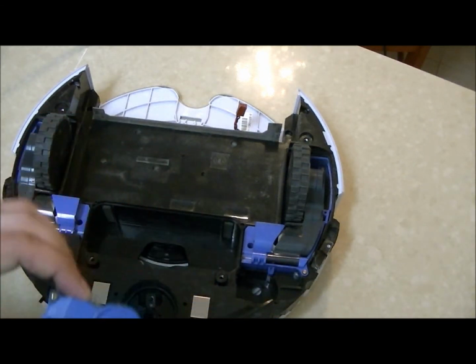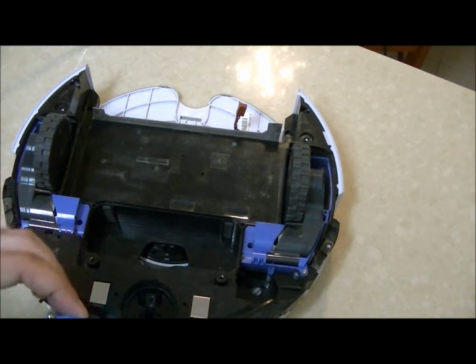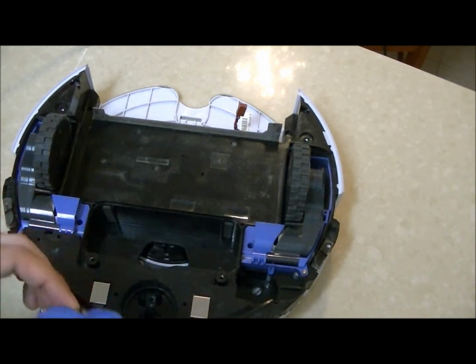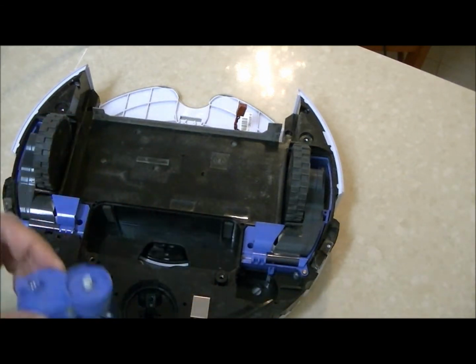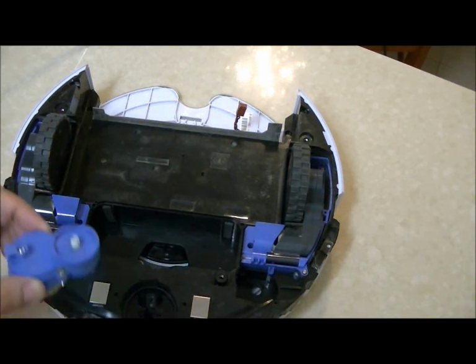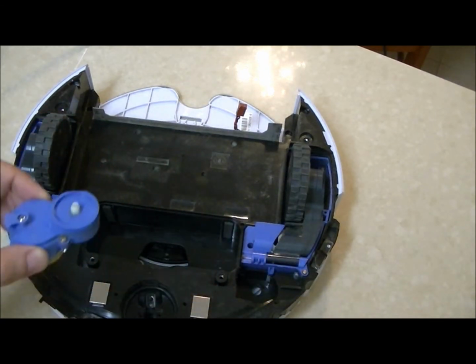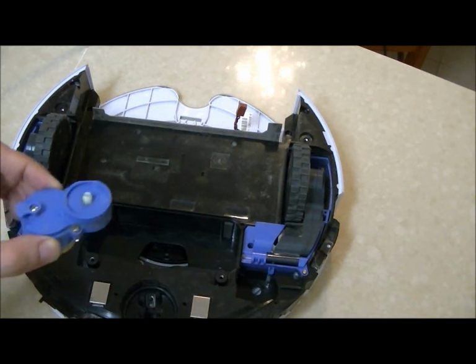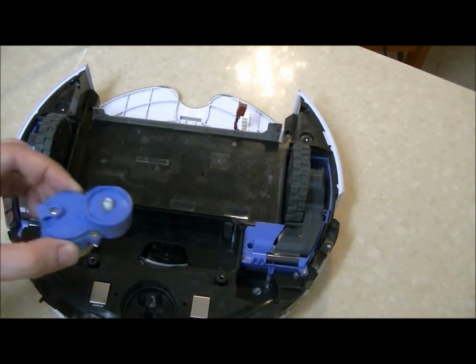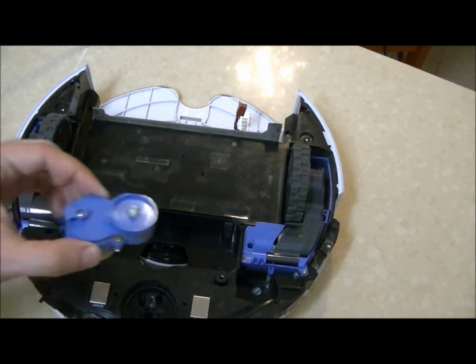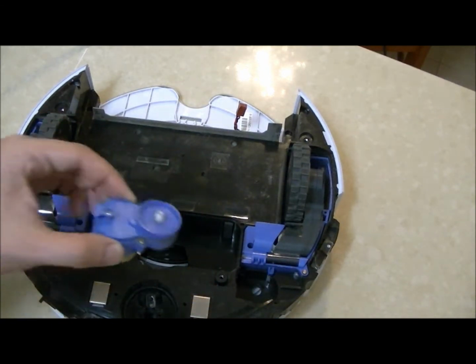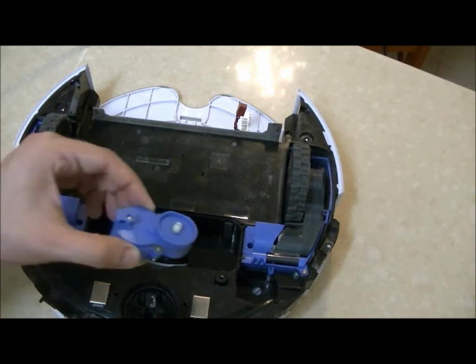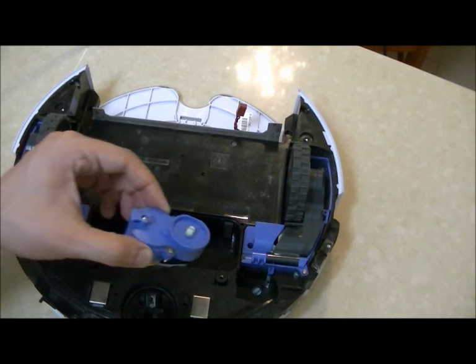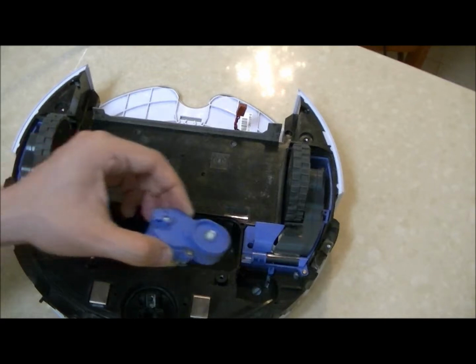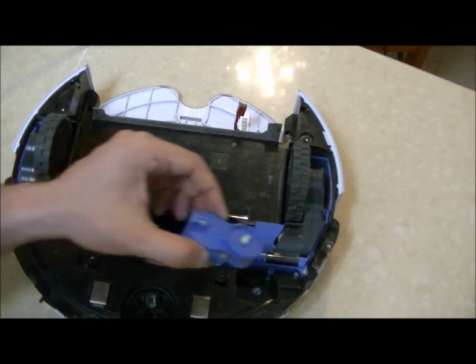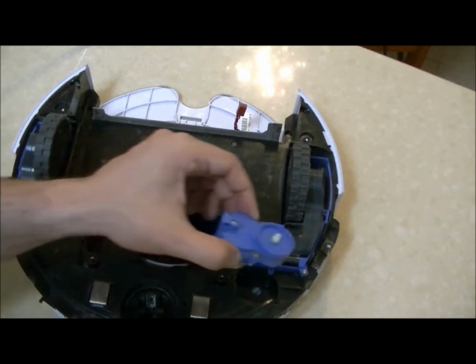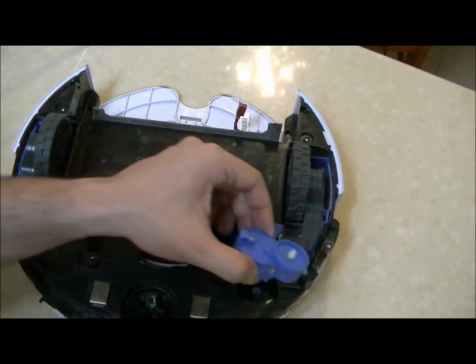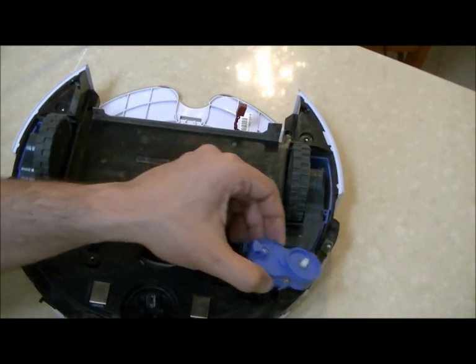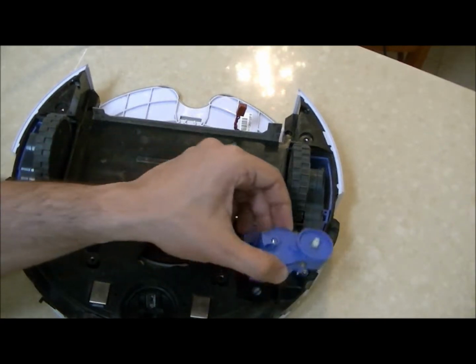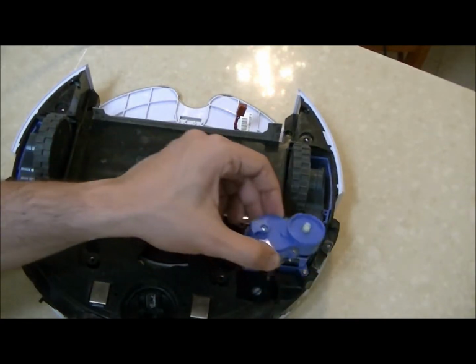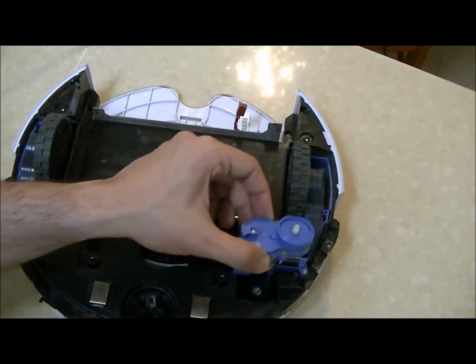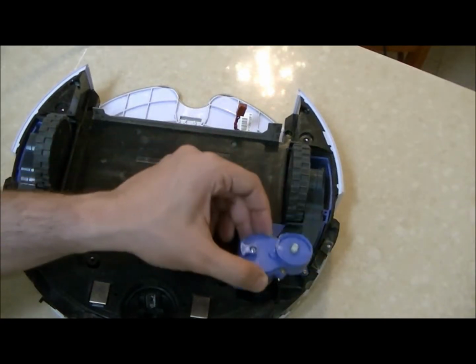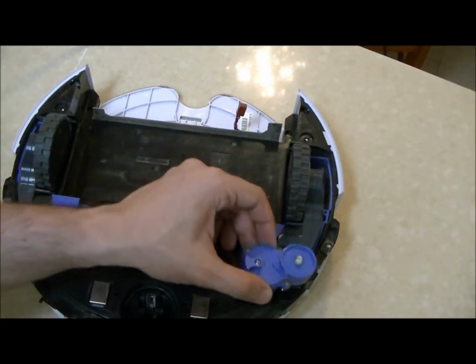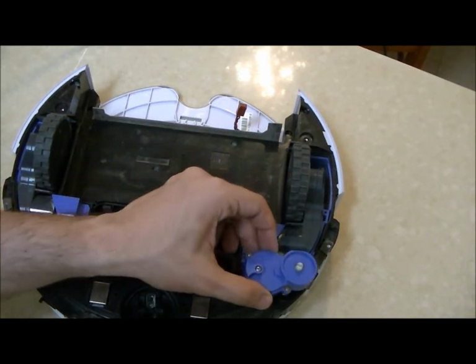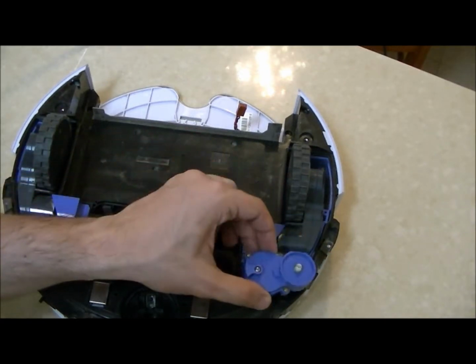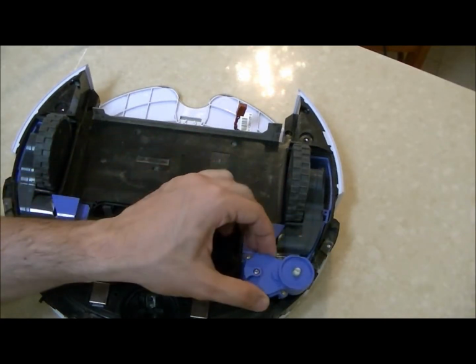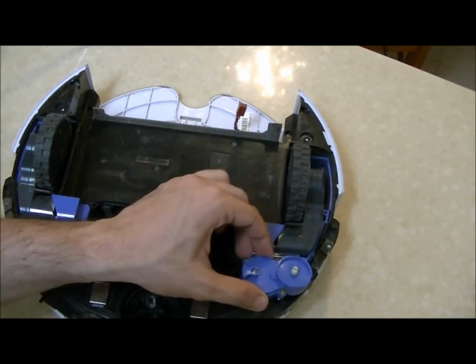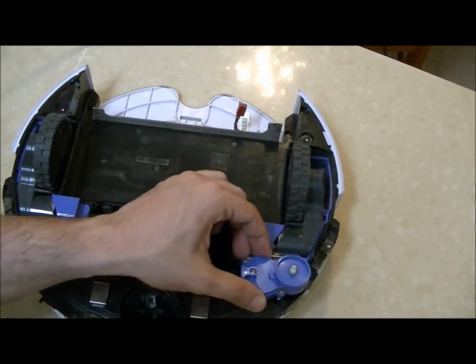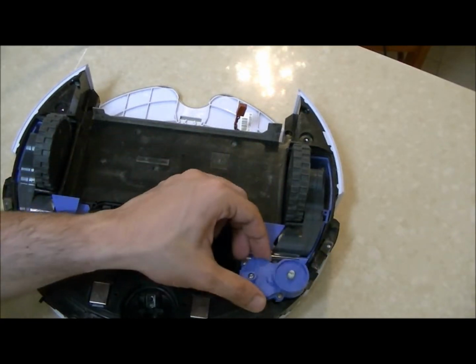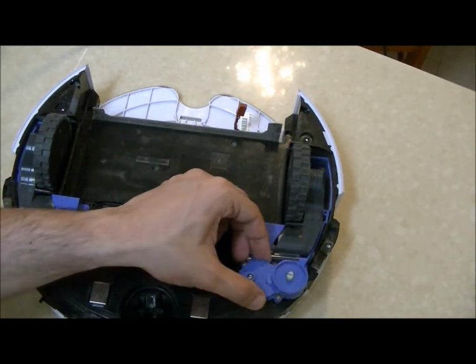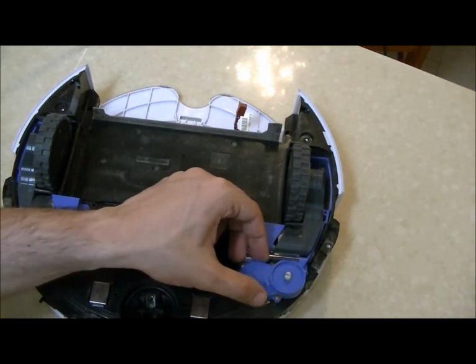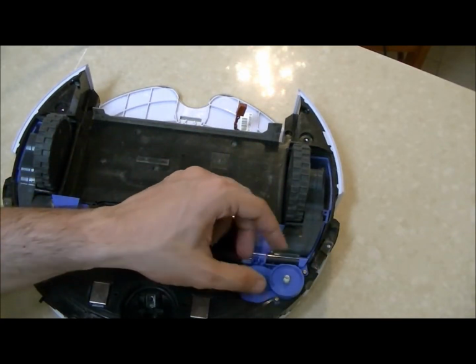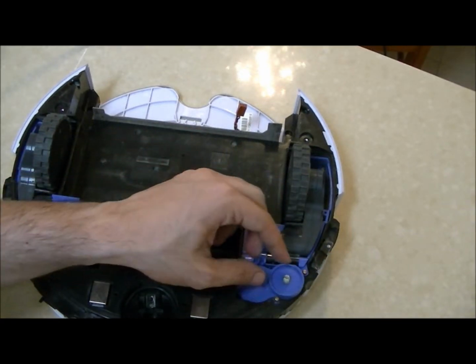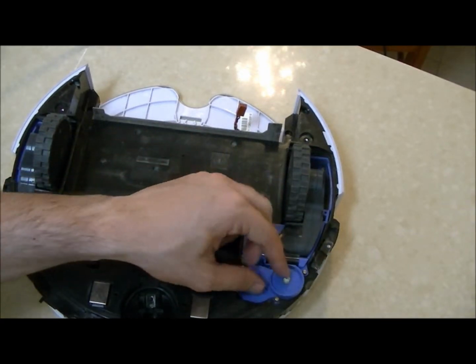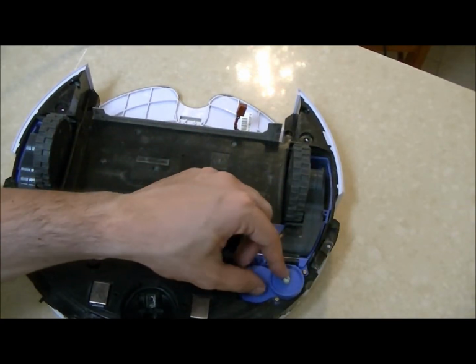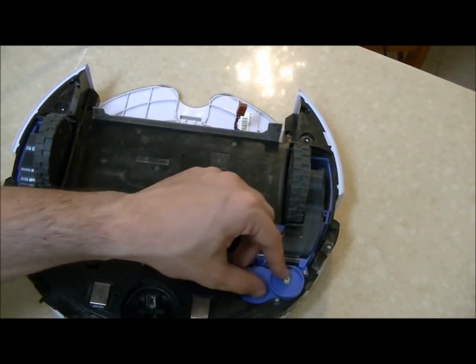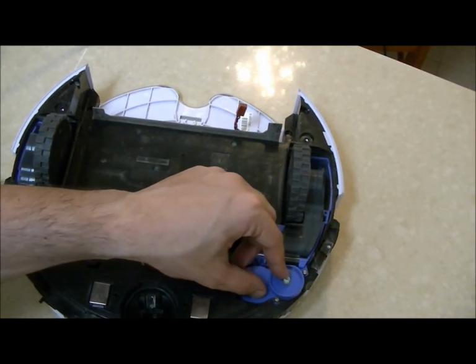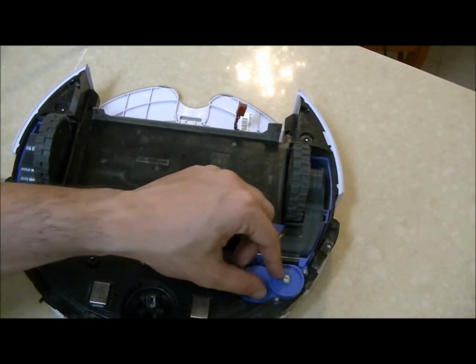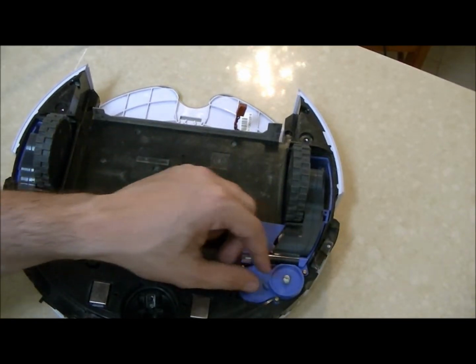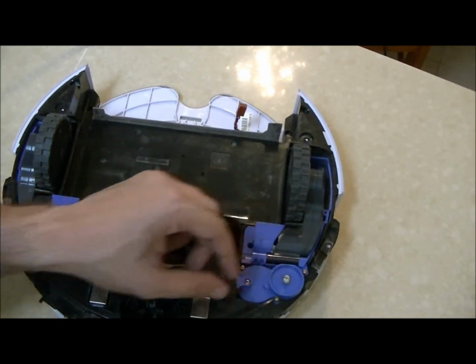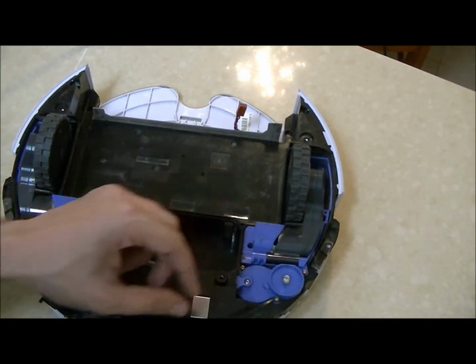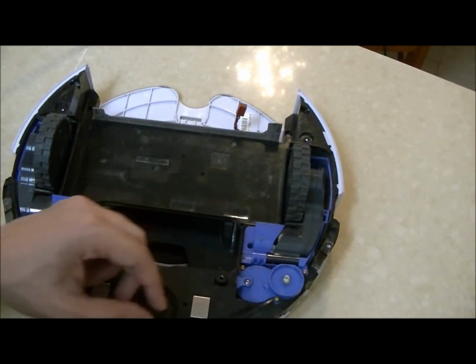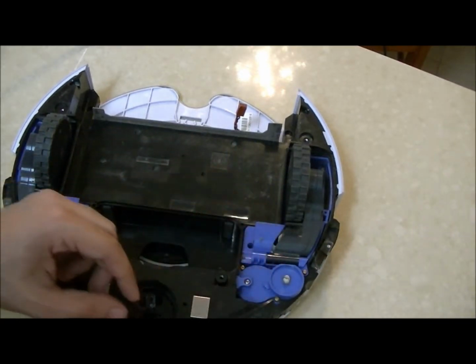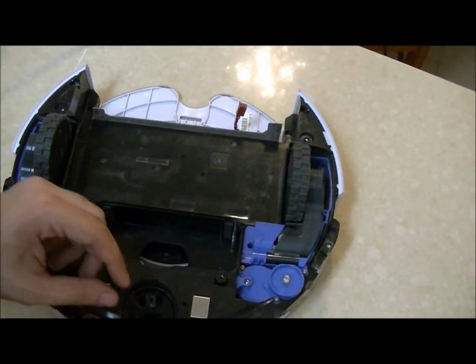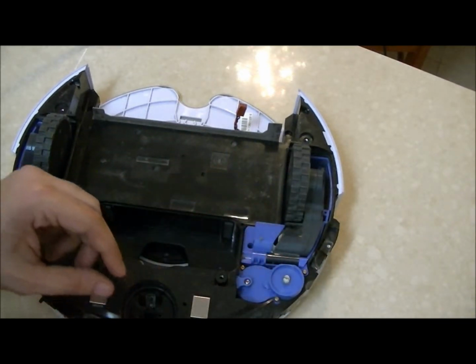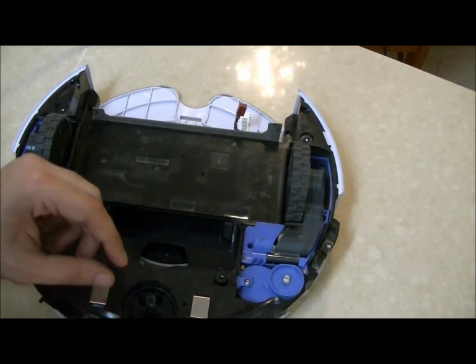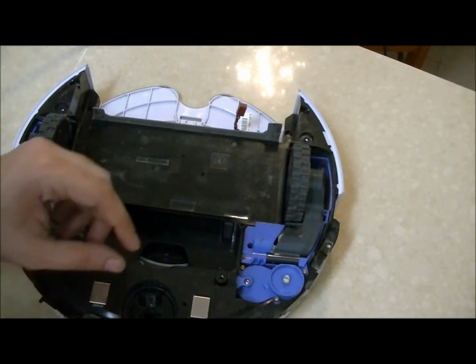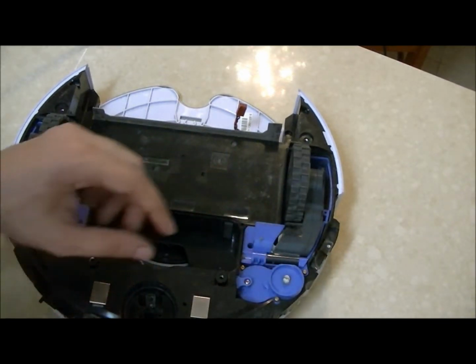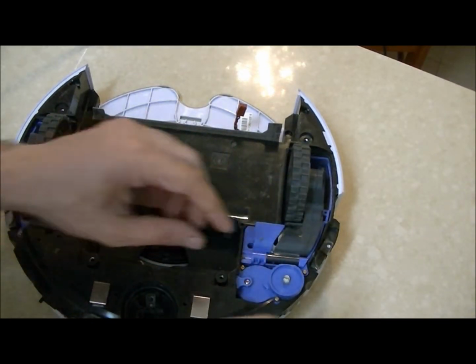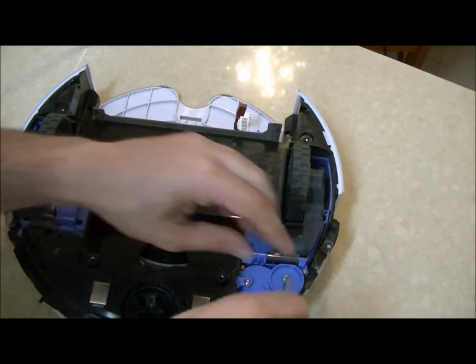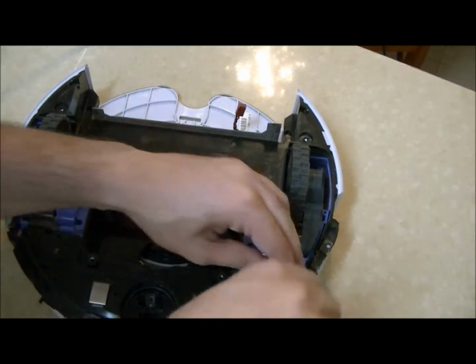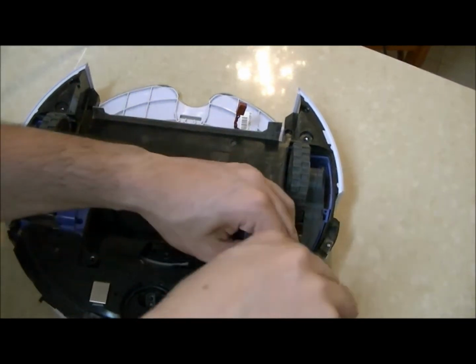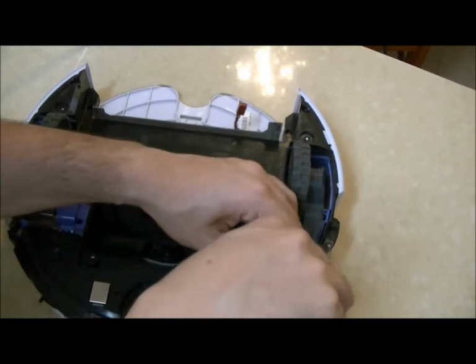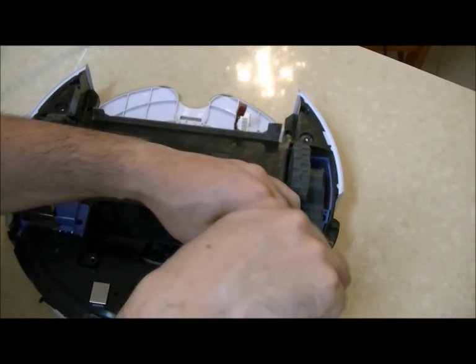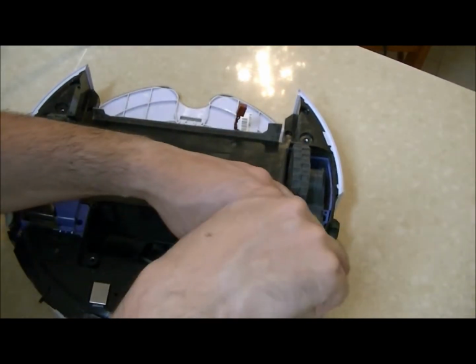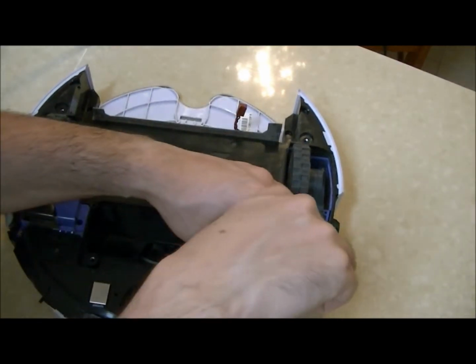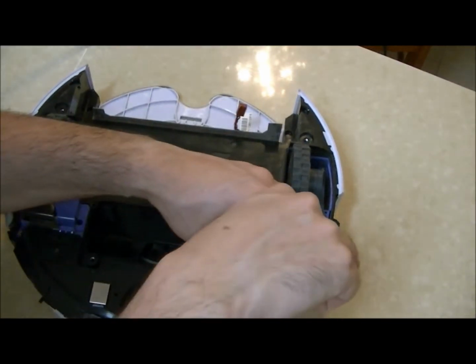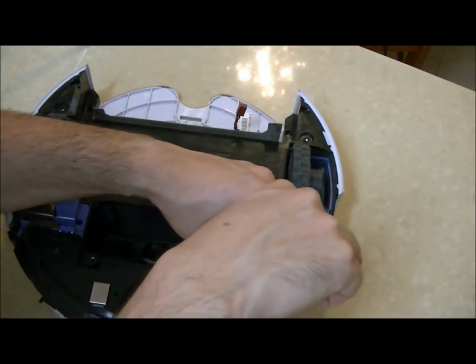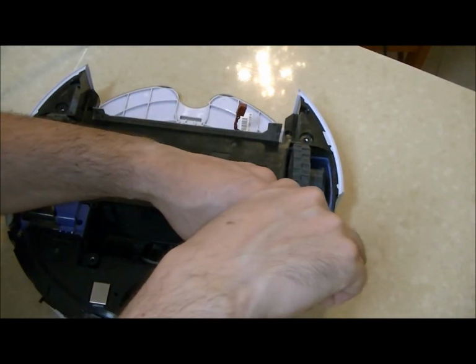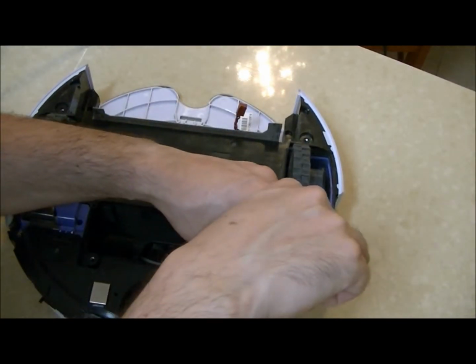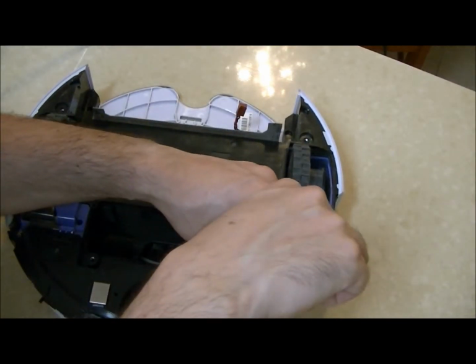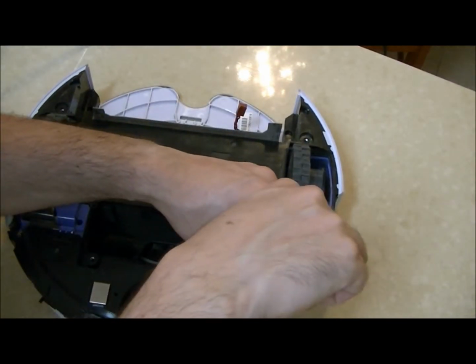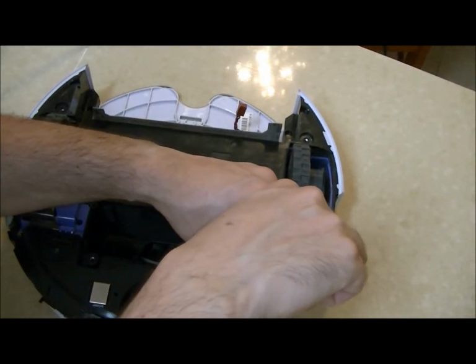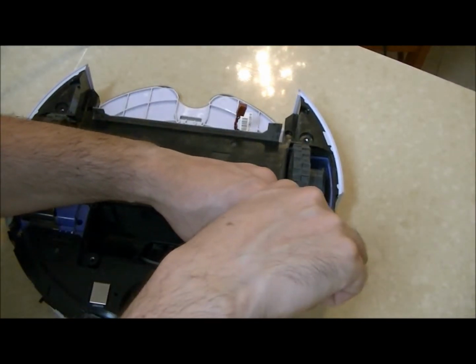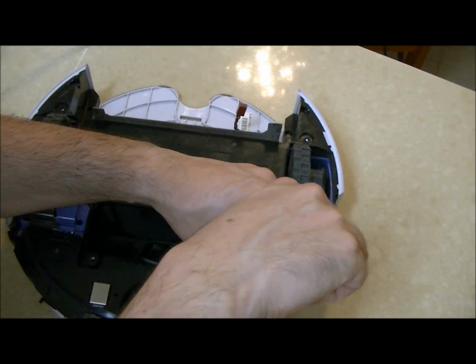When you want to insert the new module, just place it inside and close the screws.